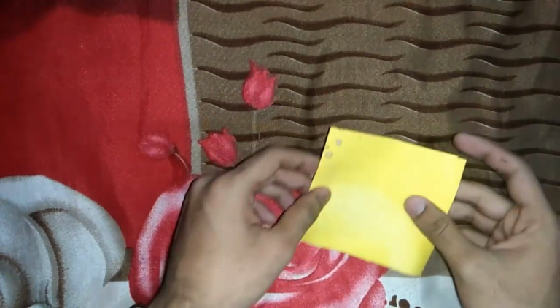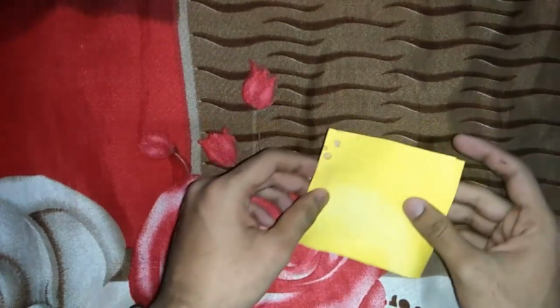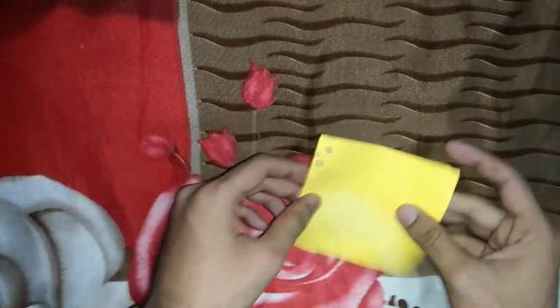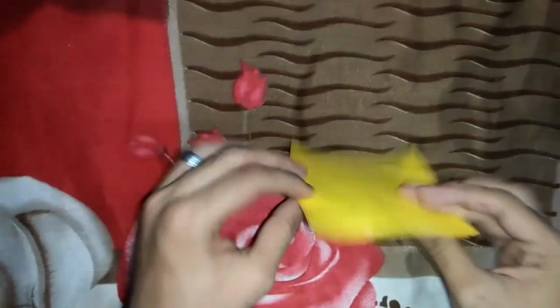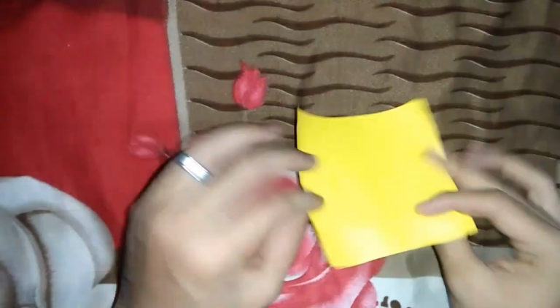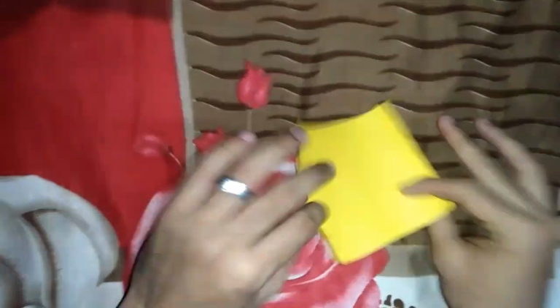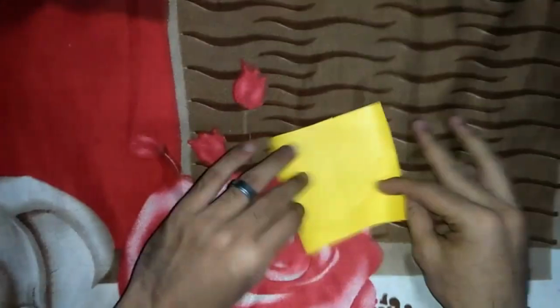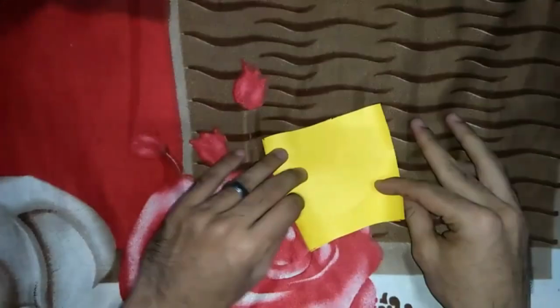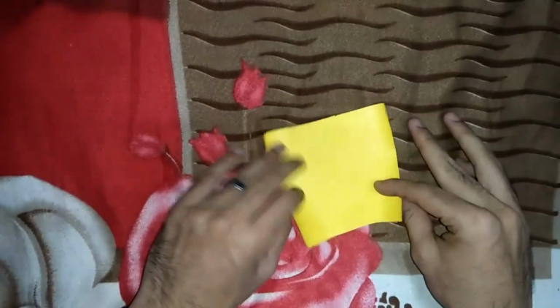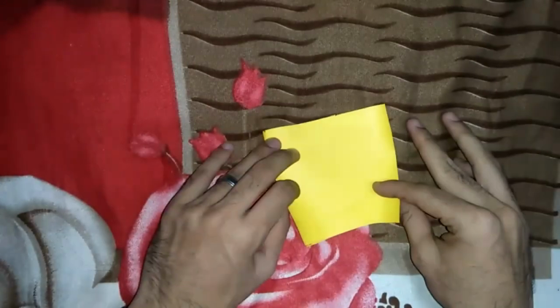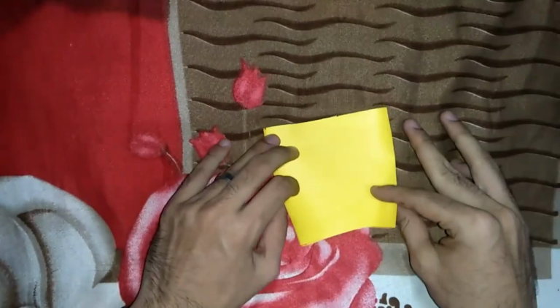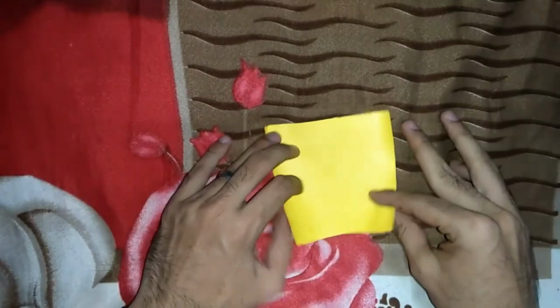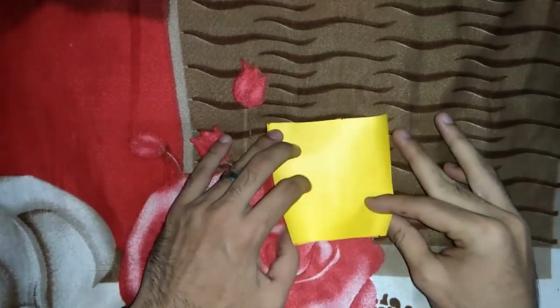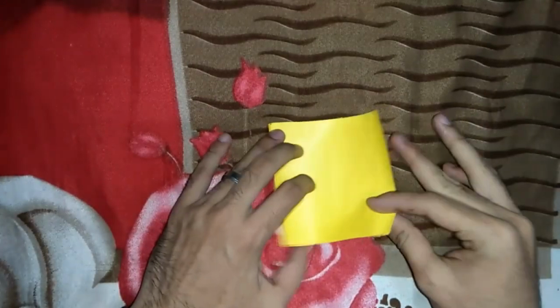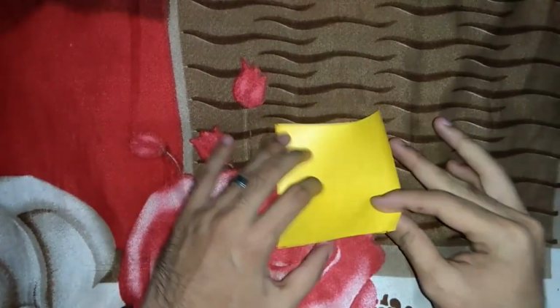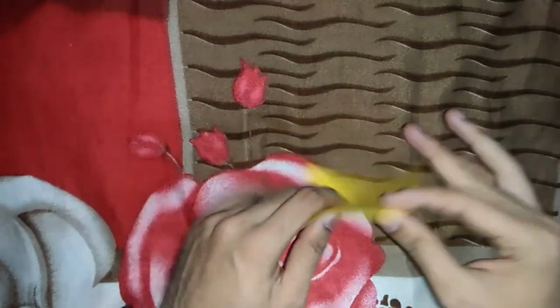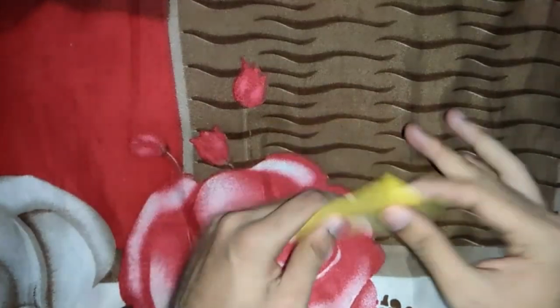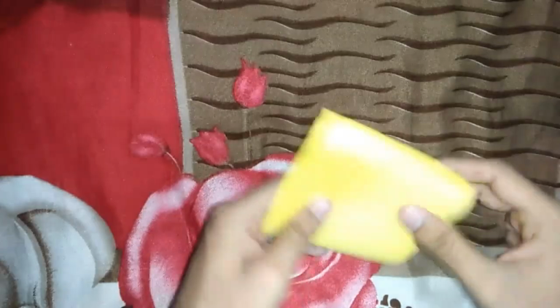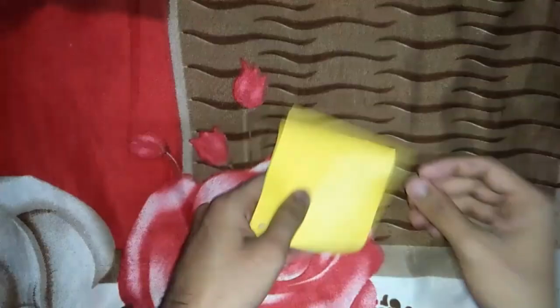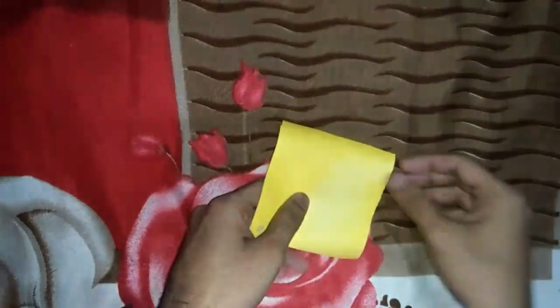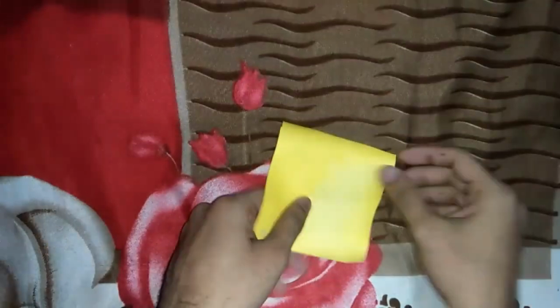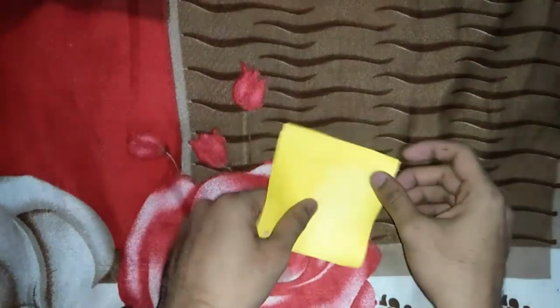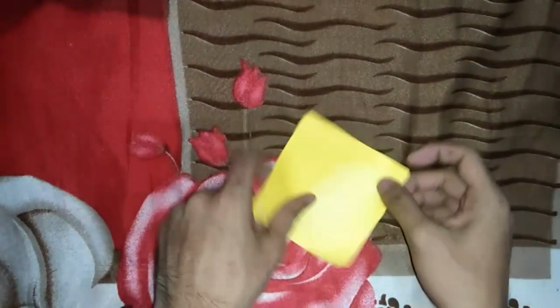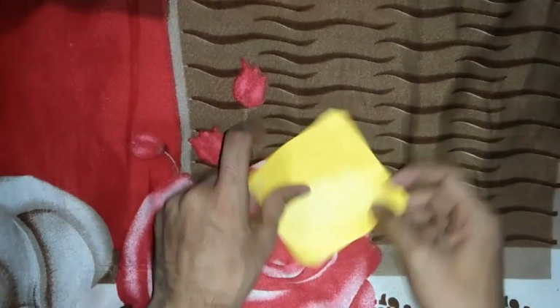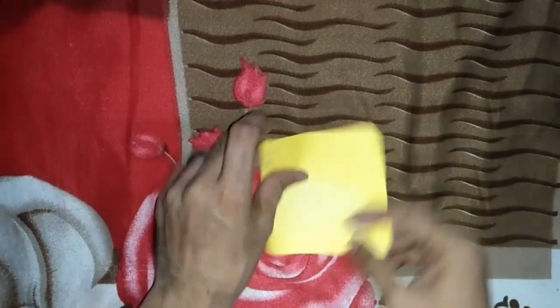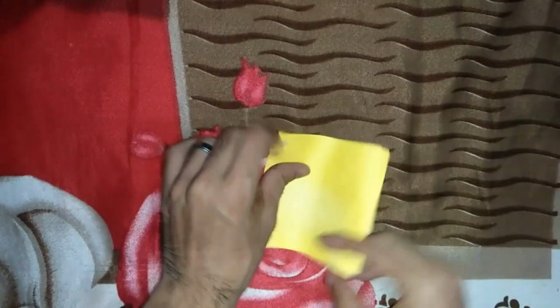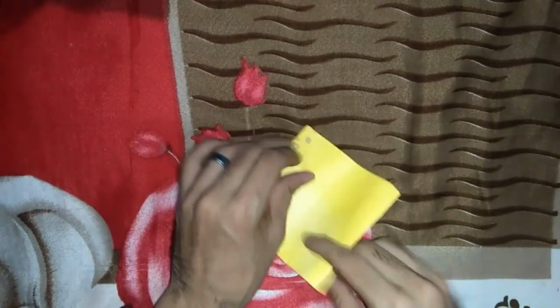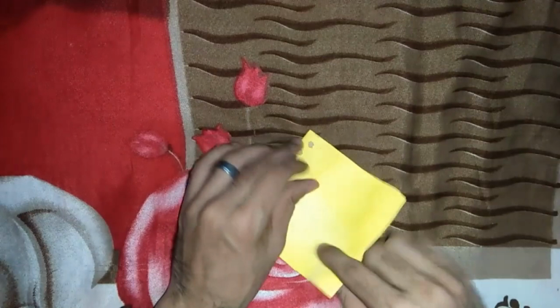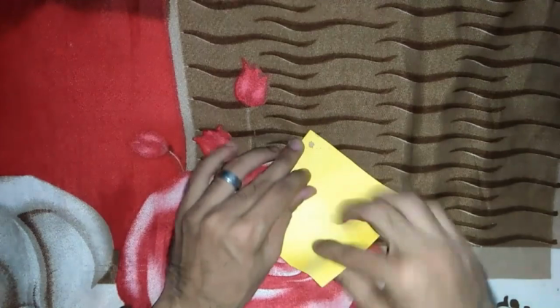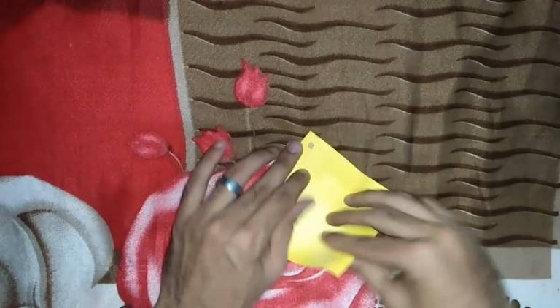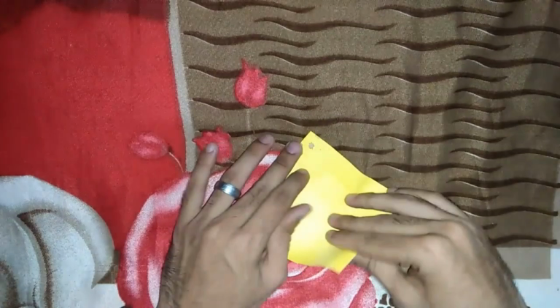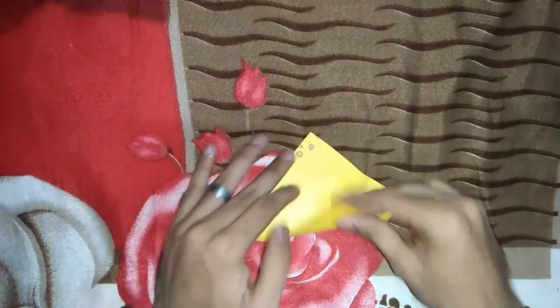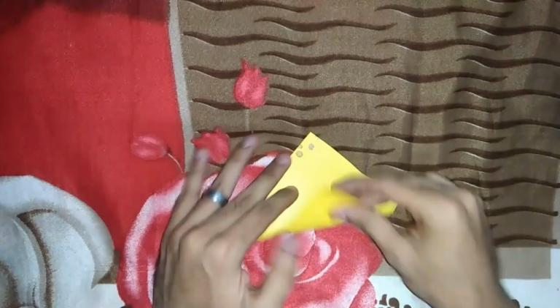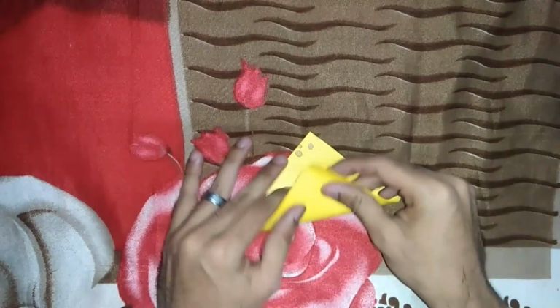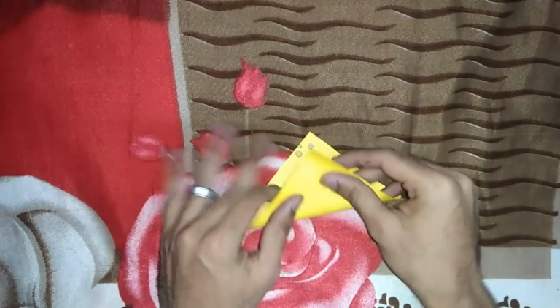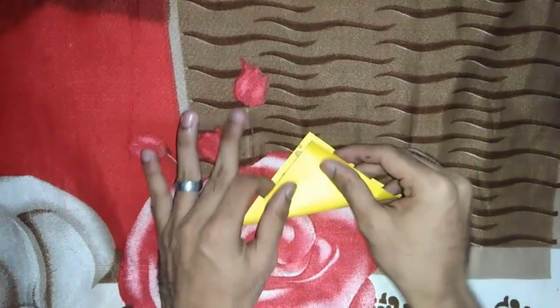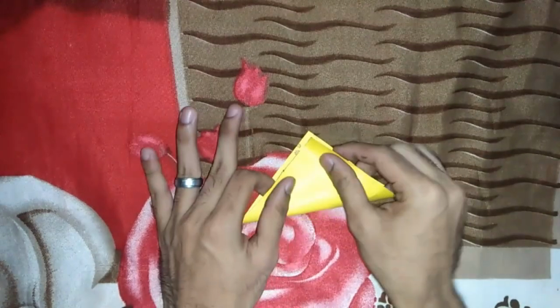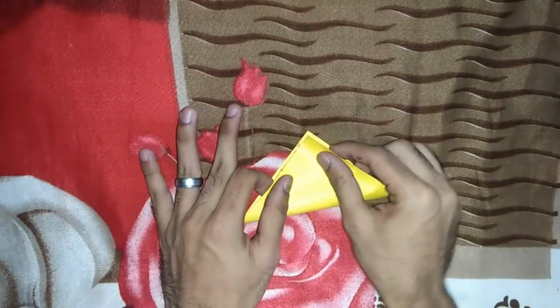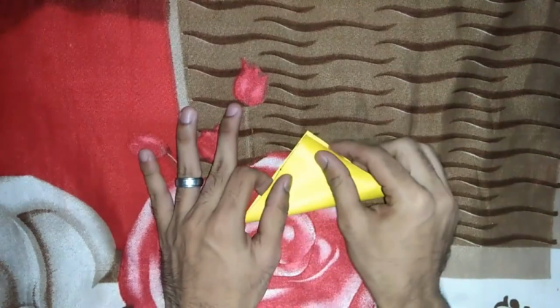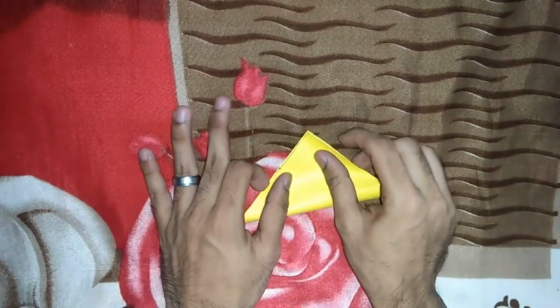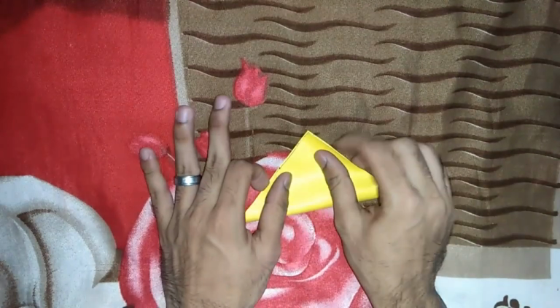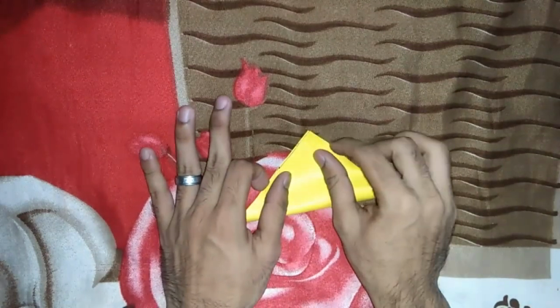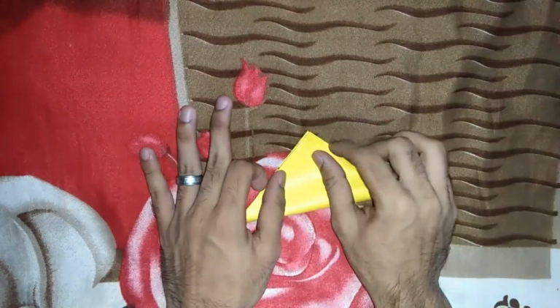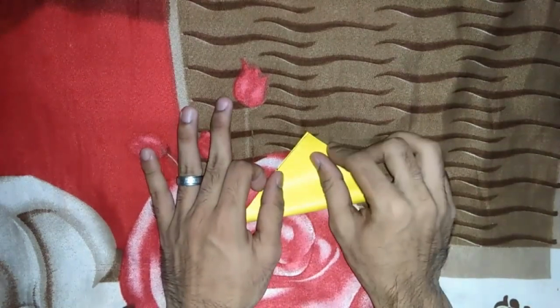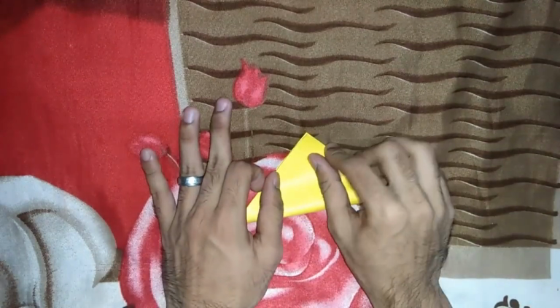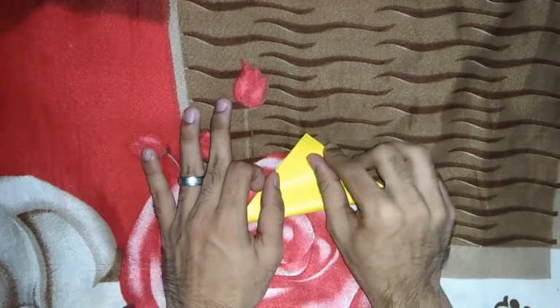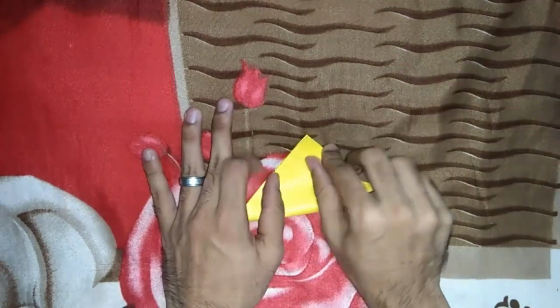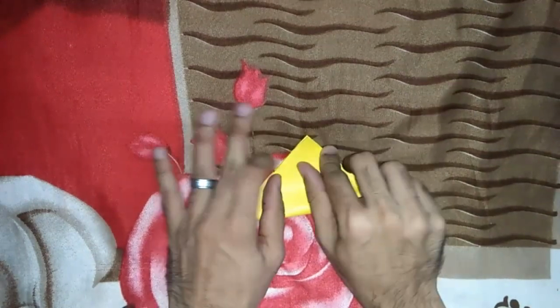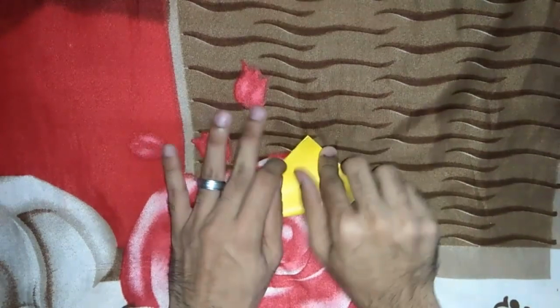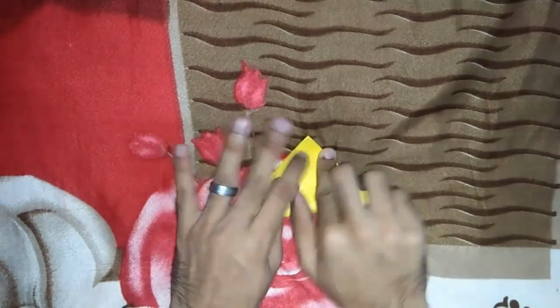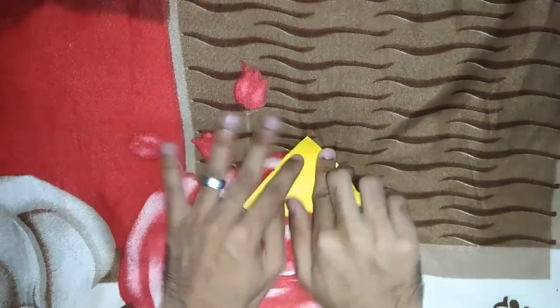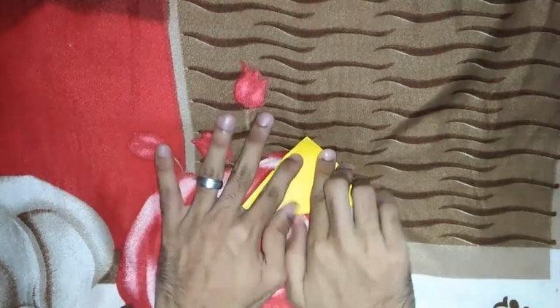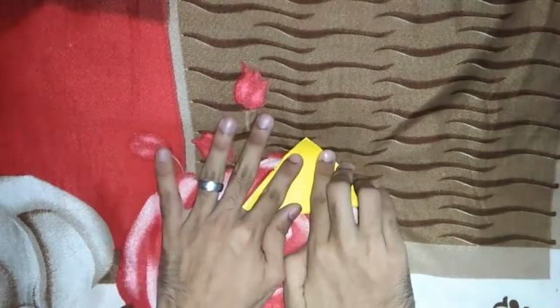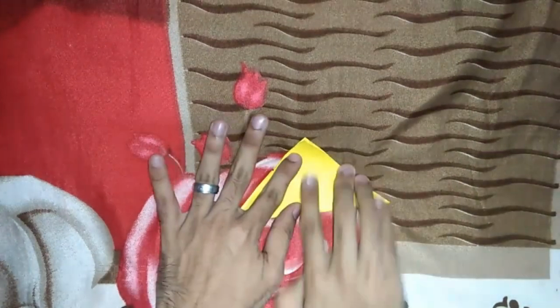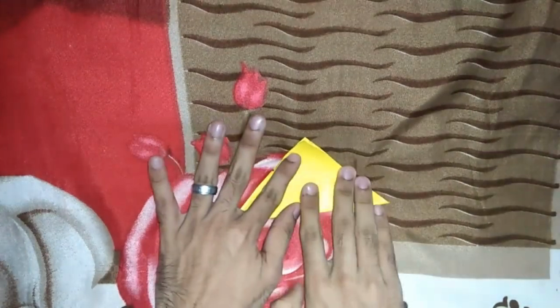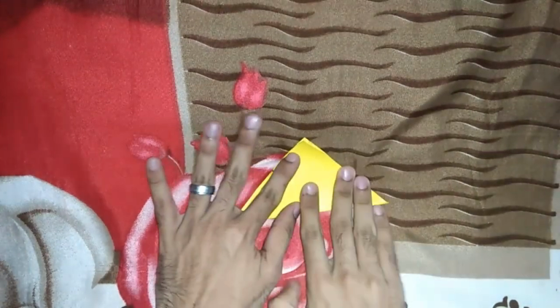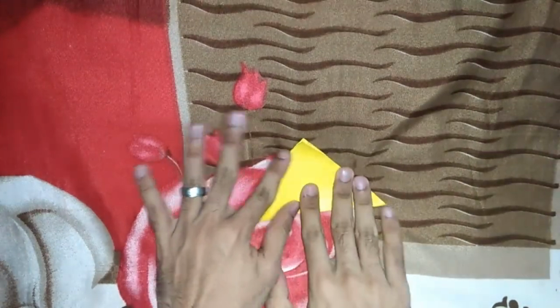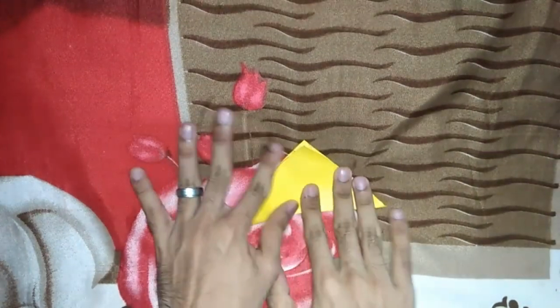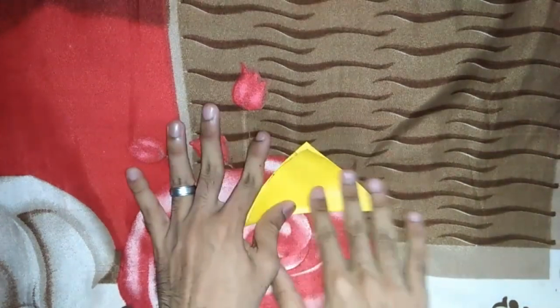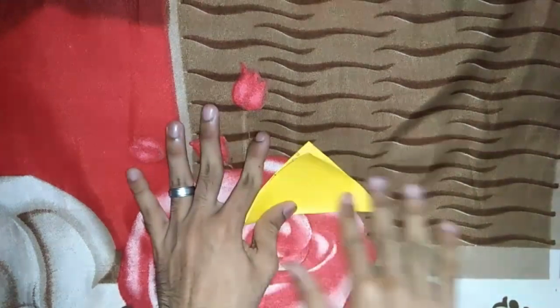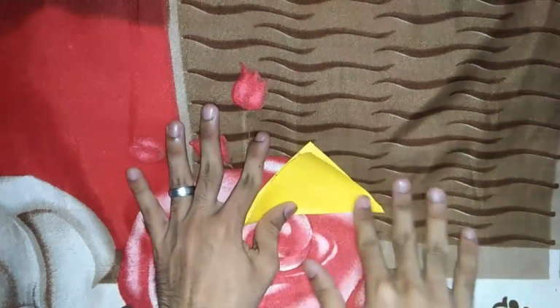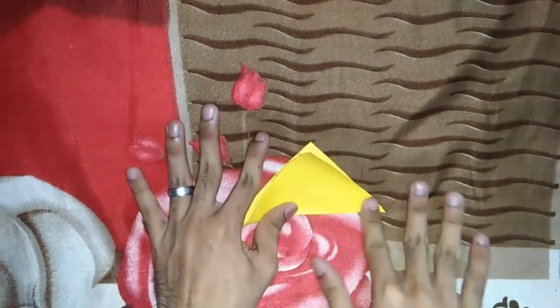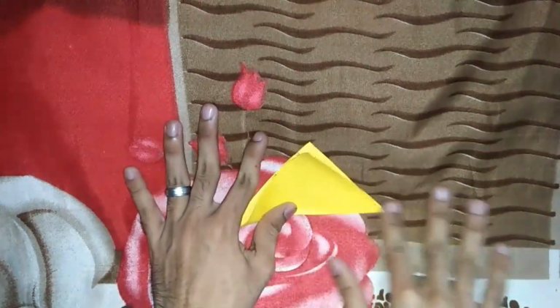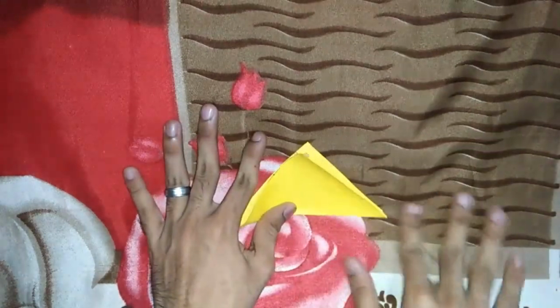This is a child craft work. This is the center.